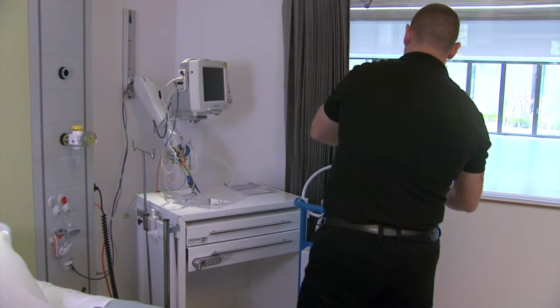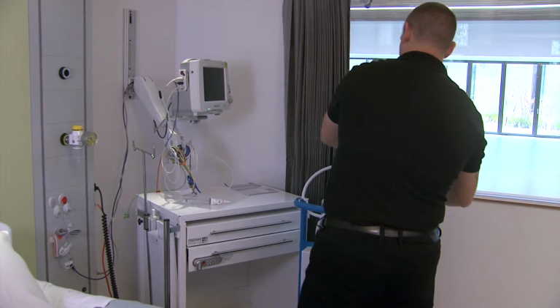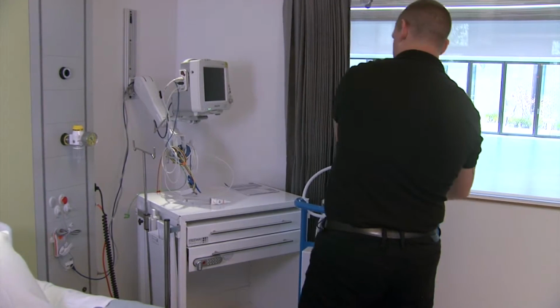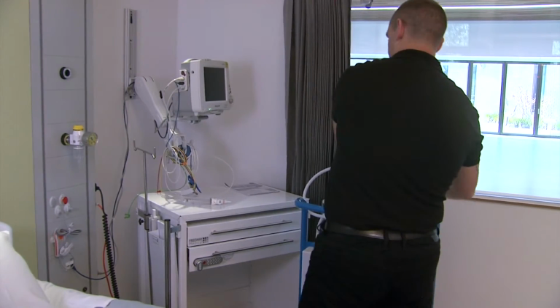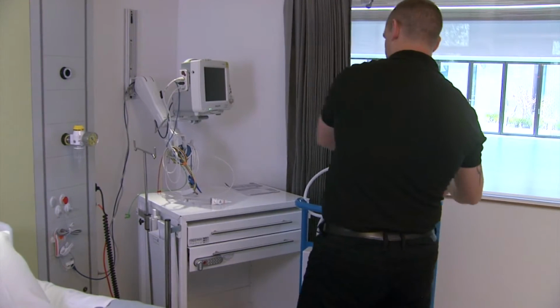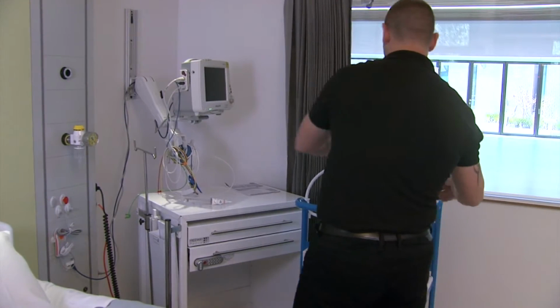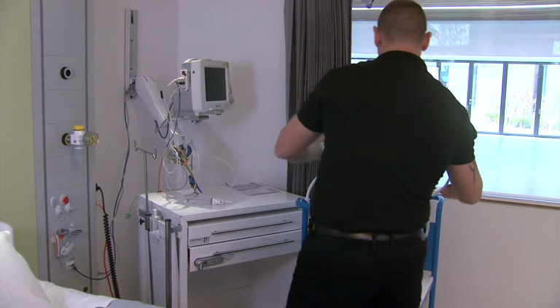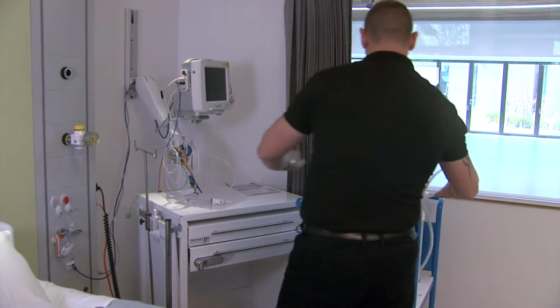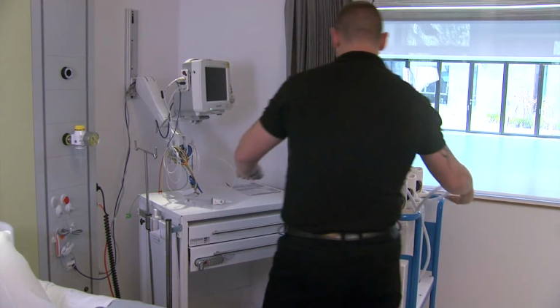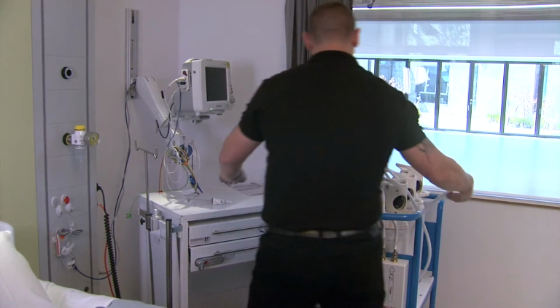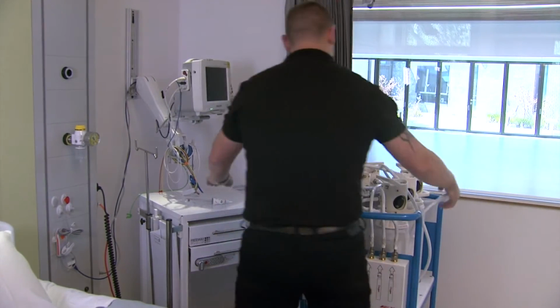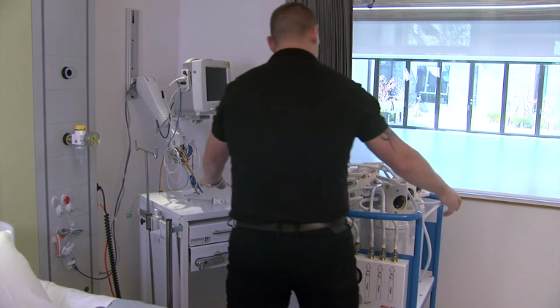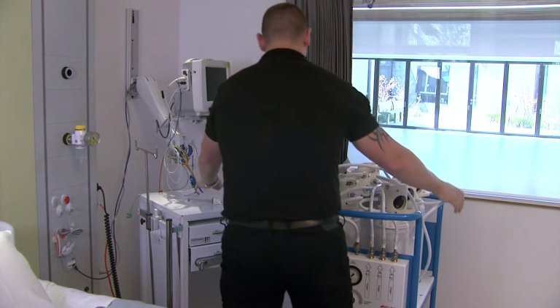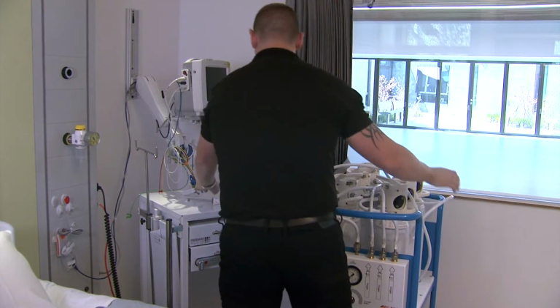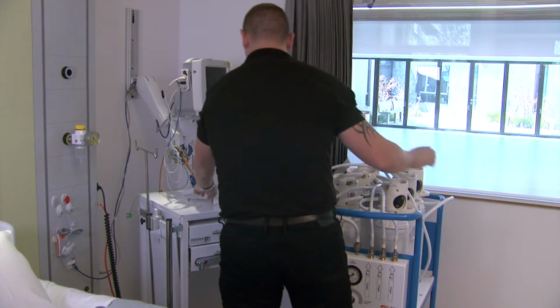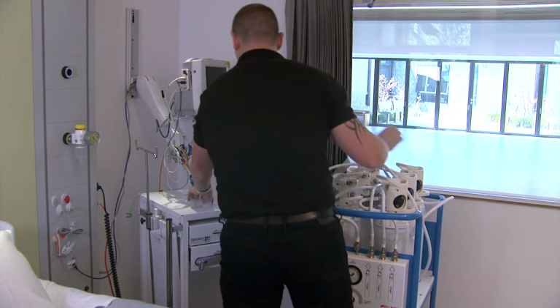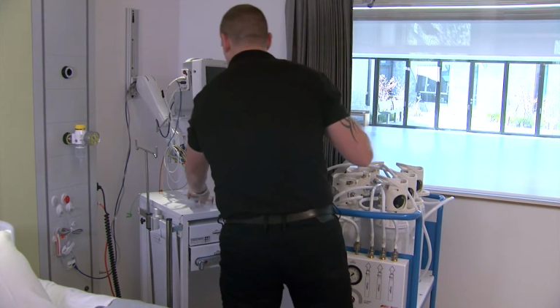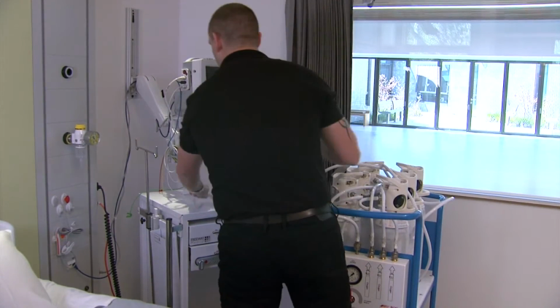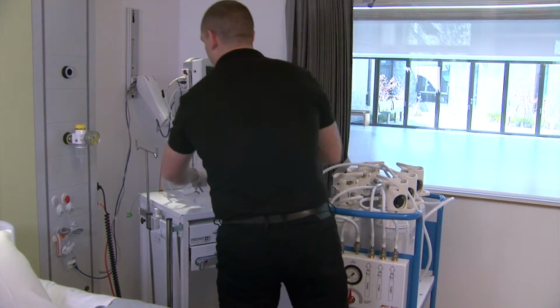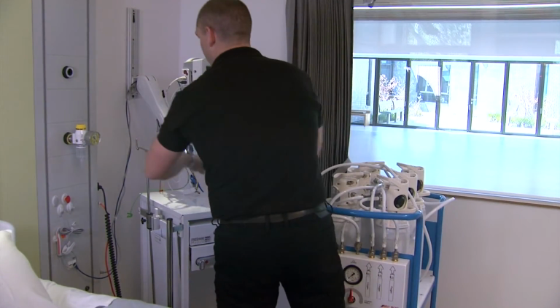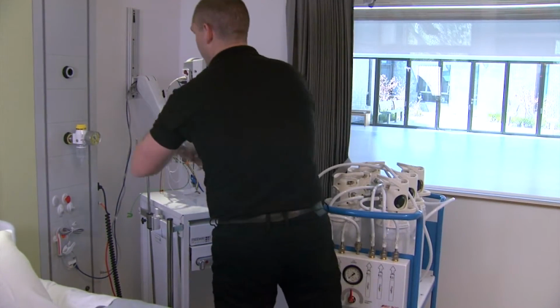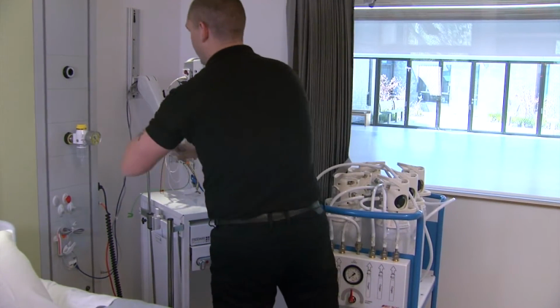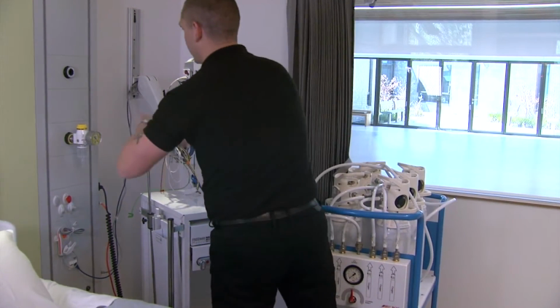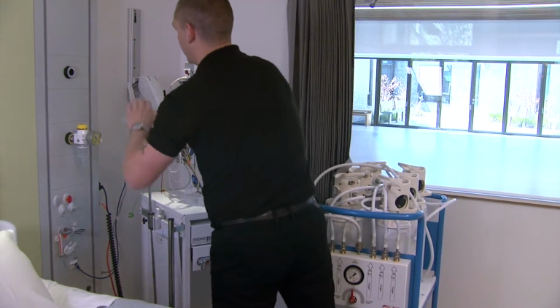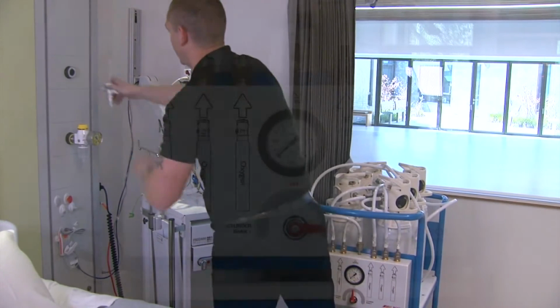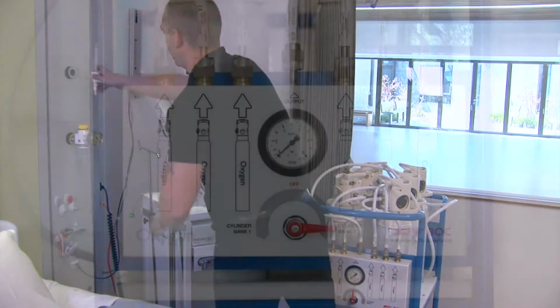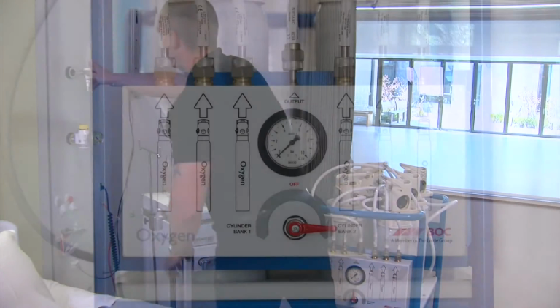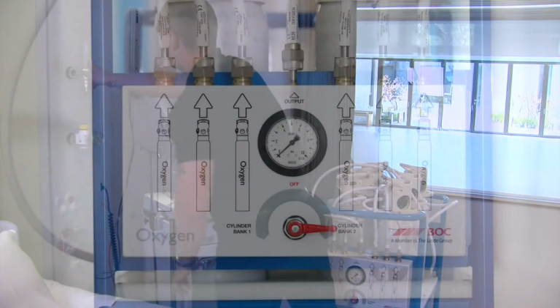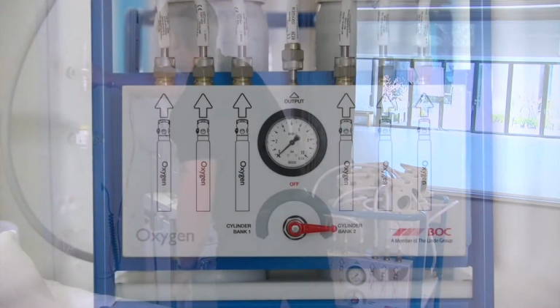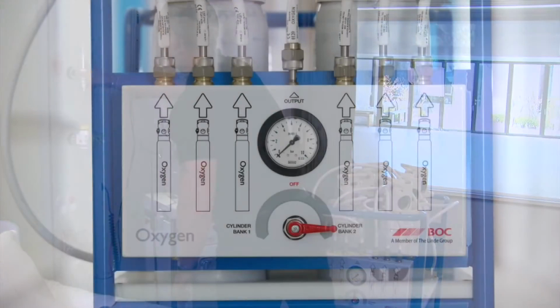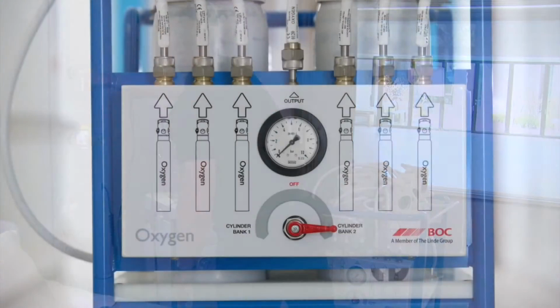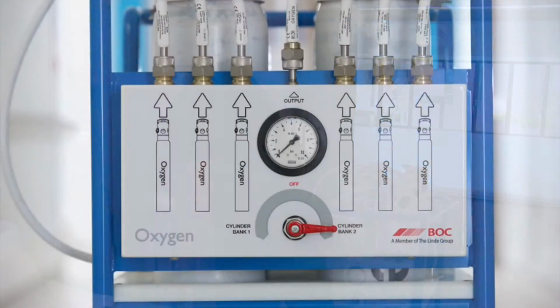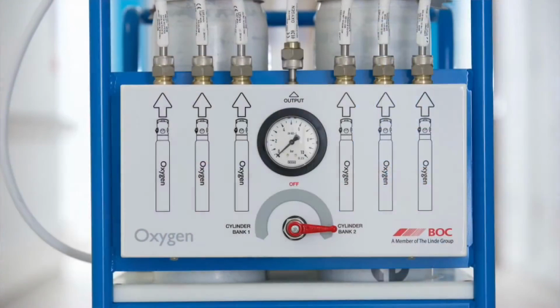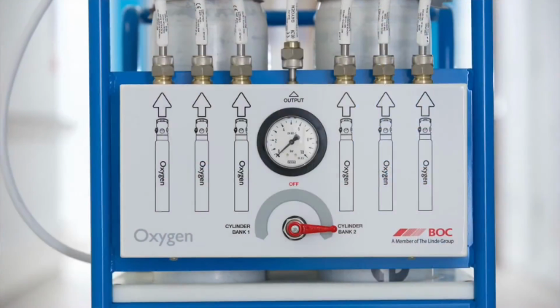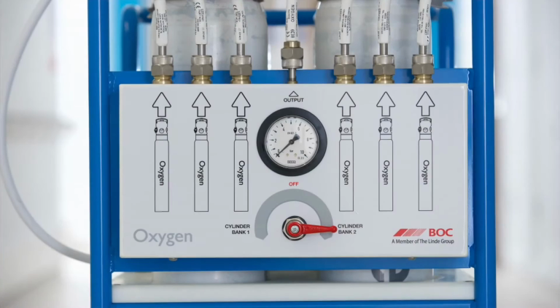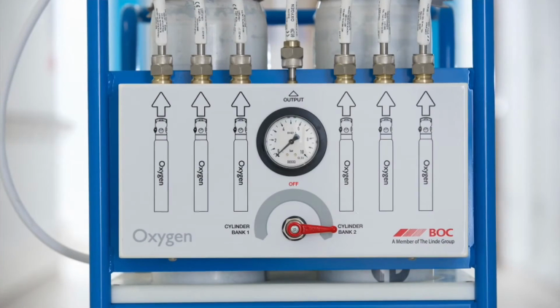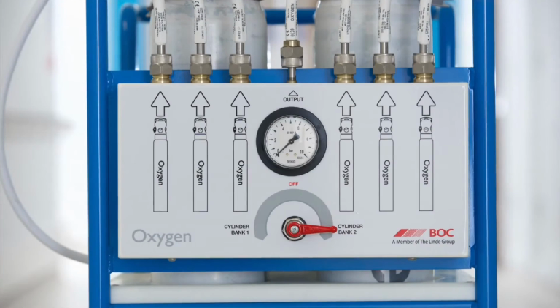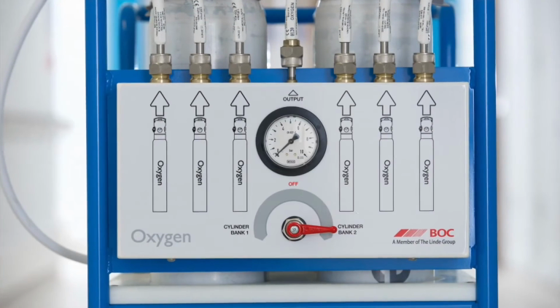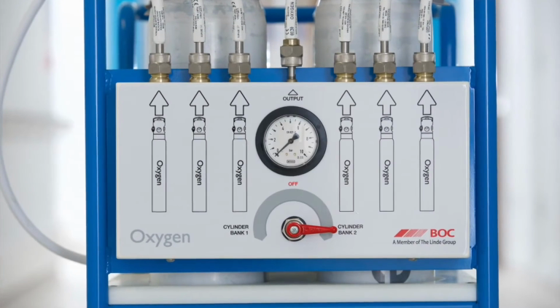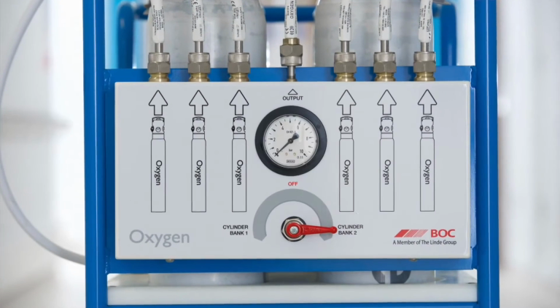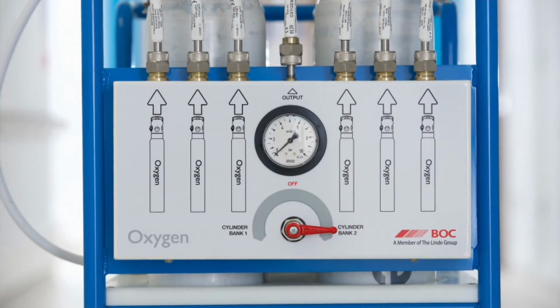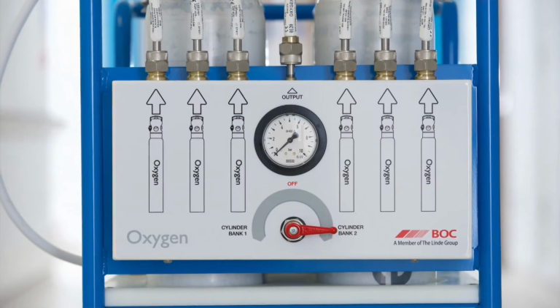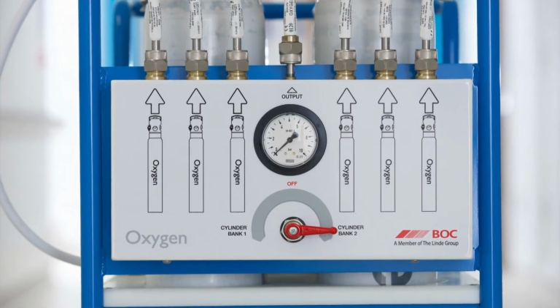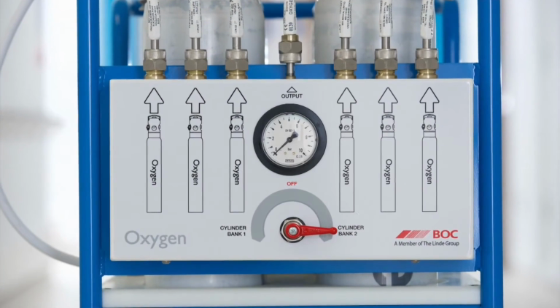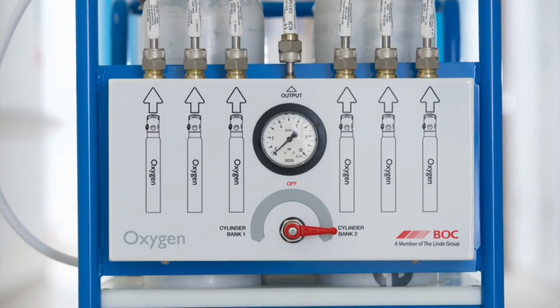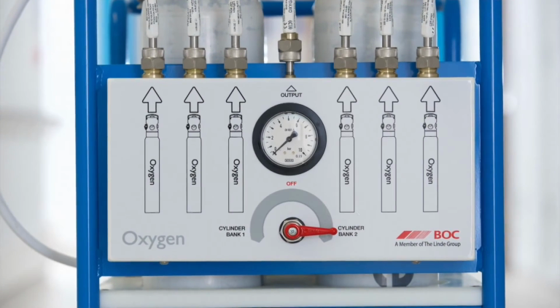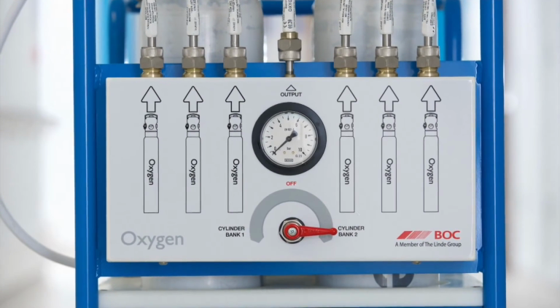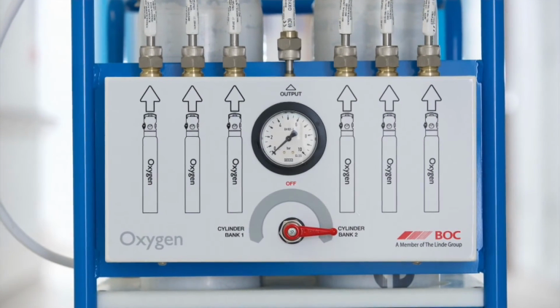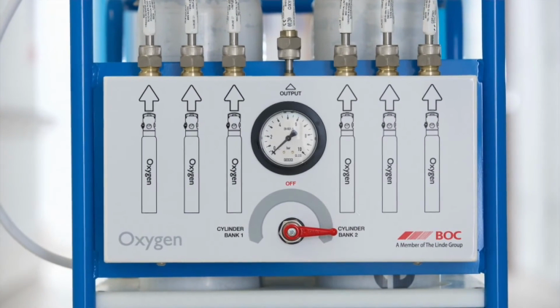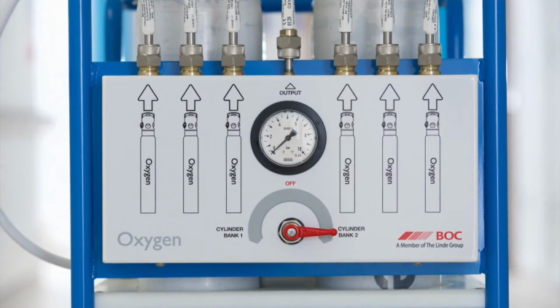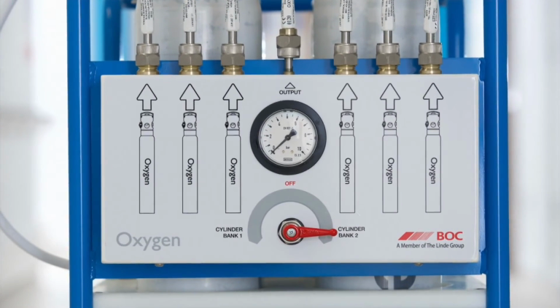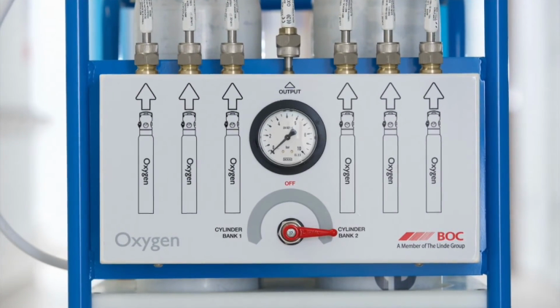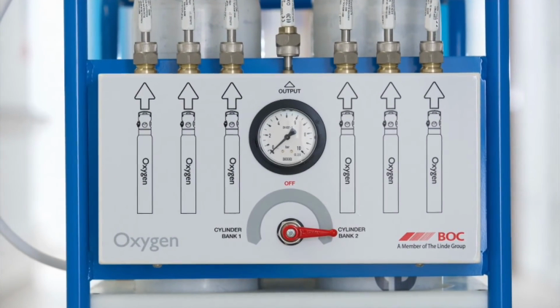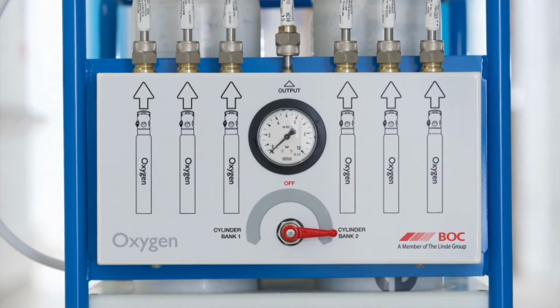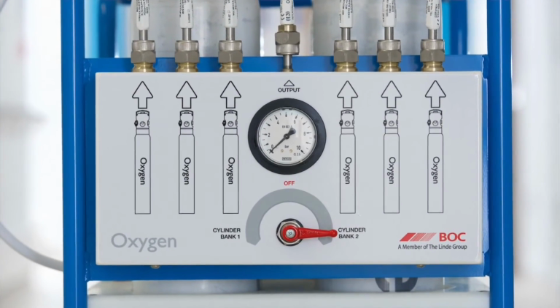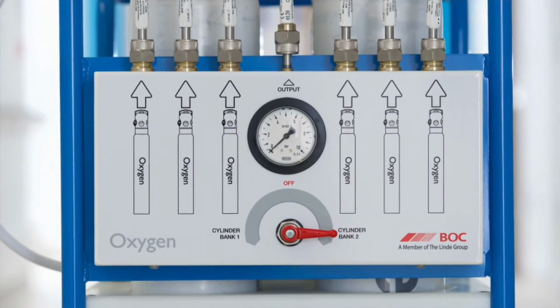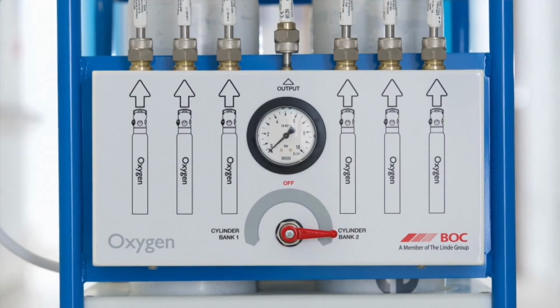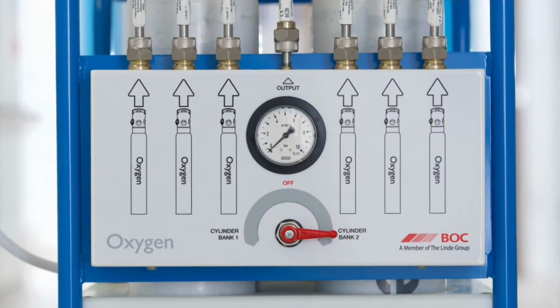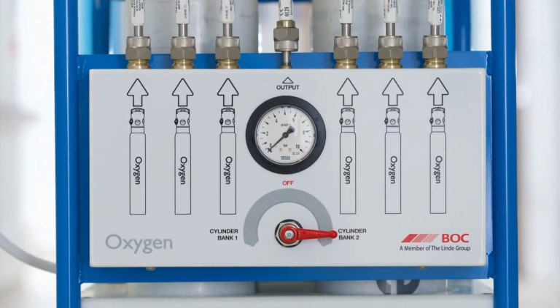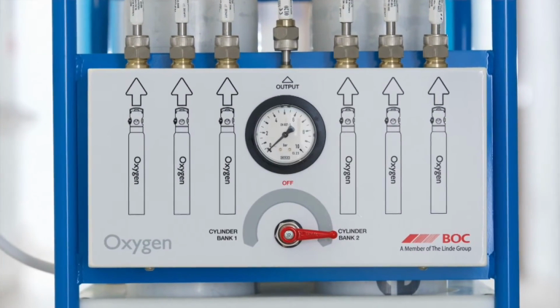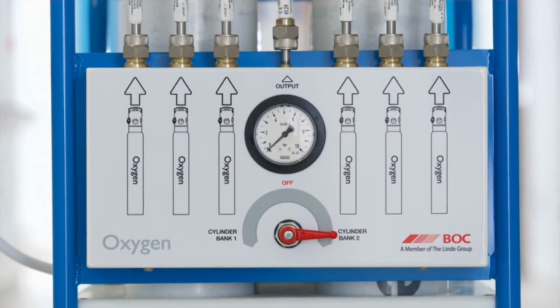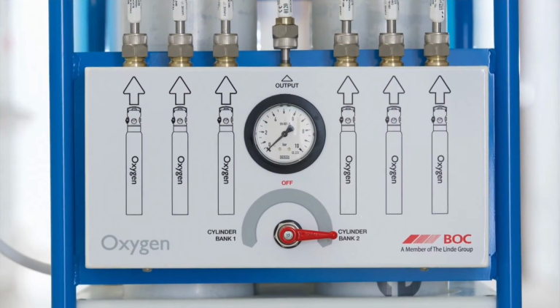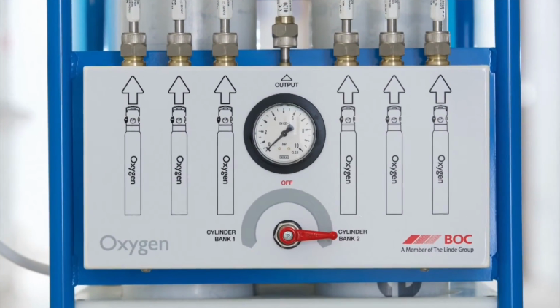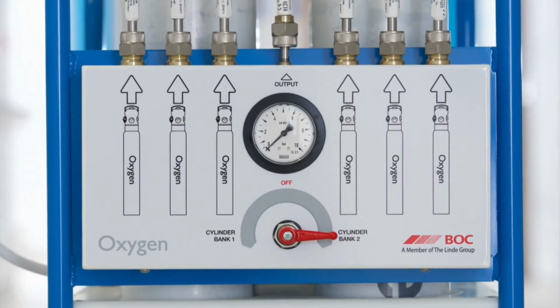The Backfeed Kit incorporates an oxygen supply bank selection with a choice of two banks with three cylinders in each bank.